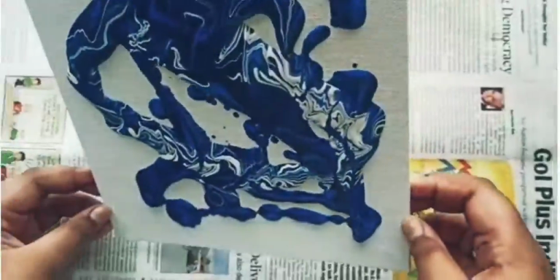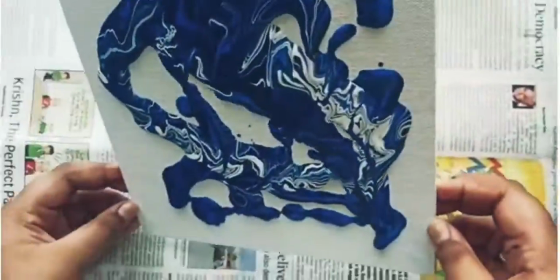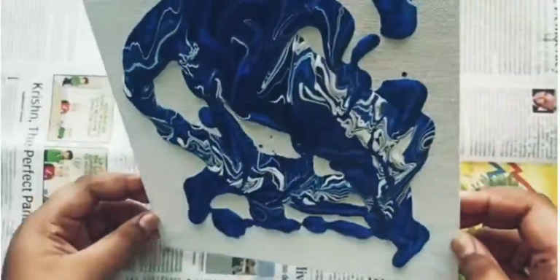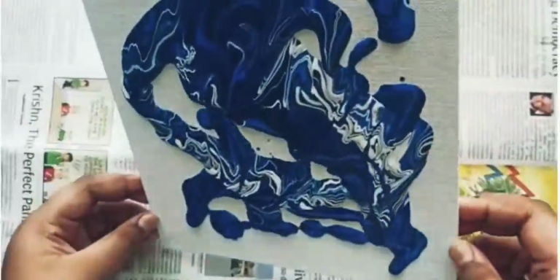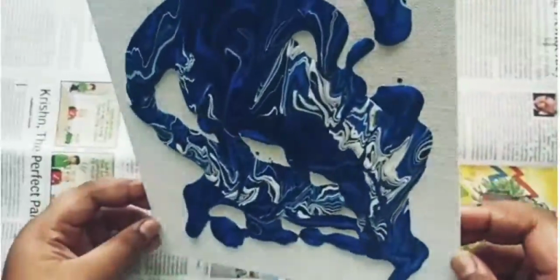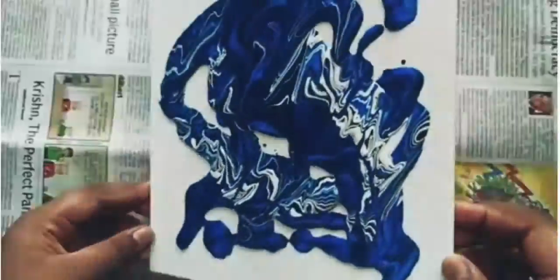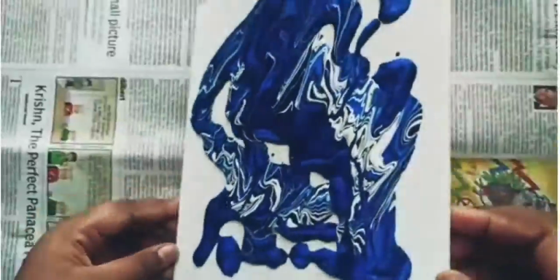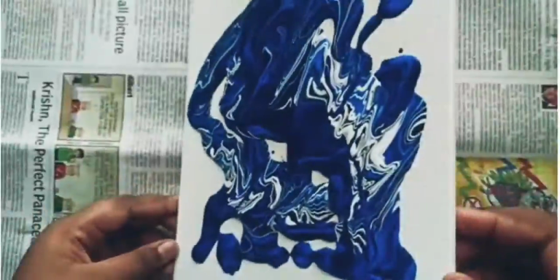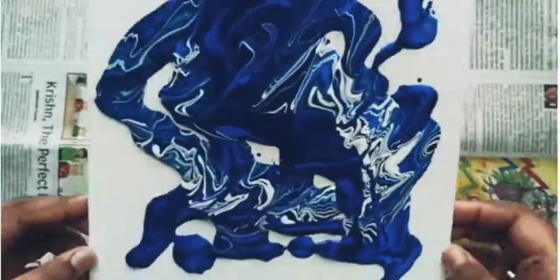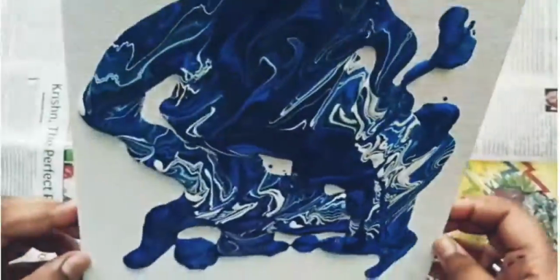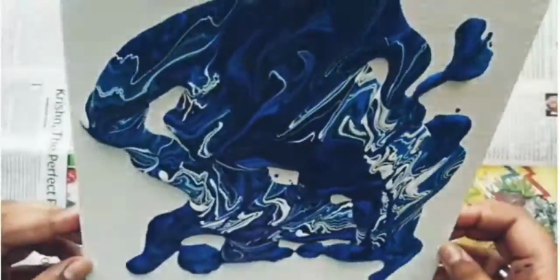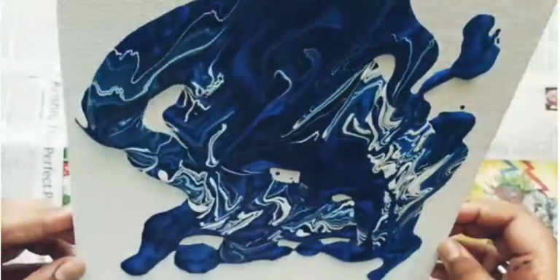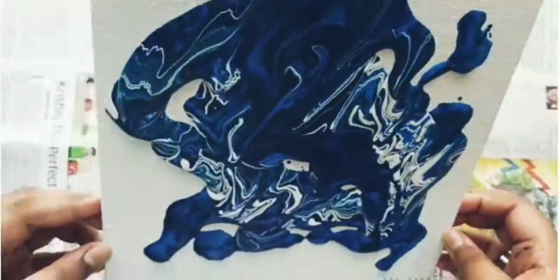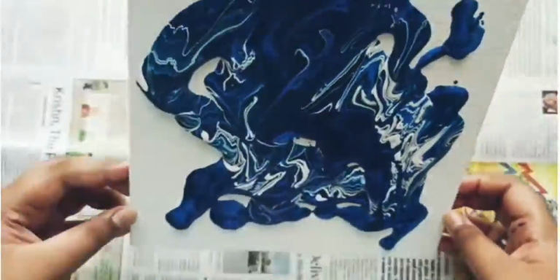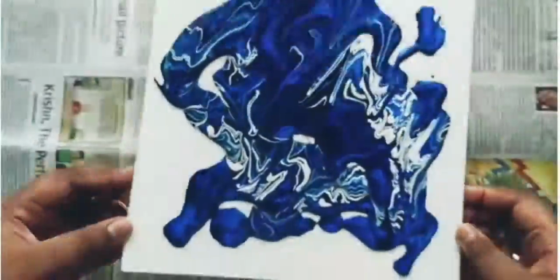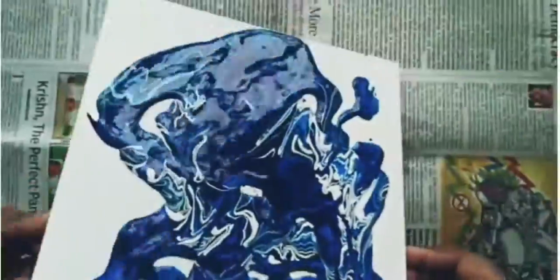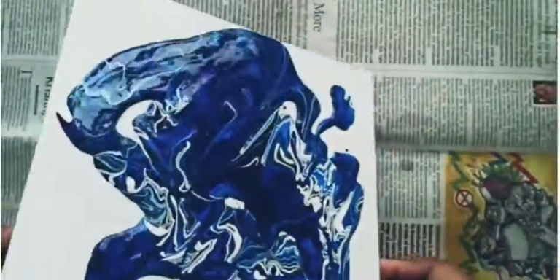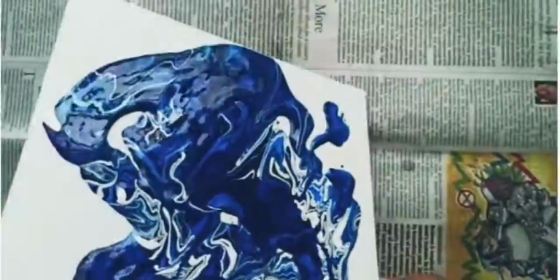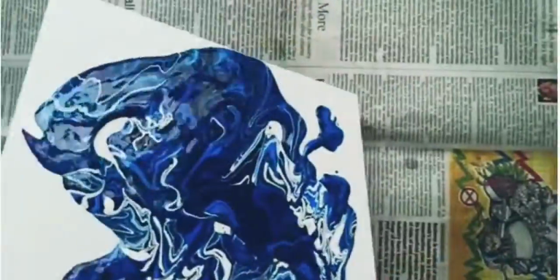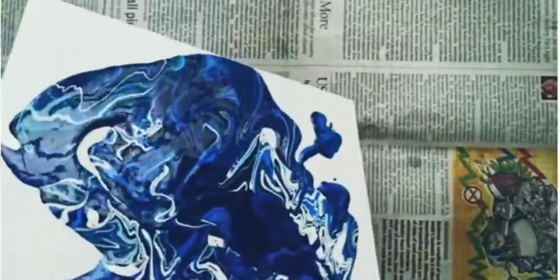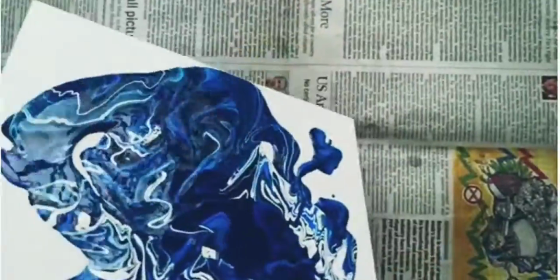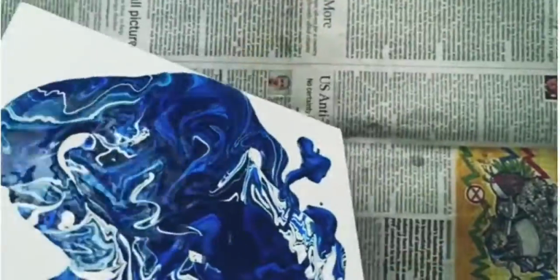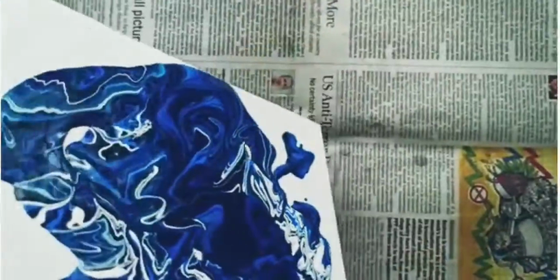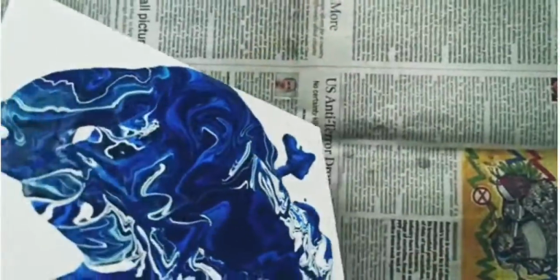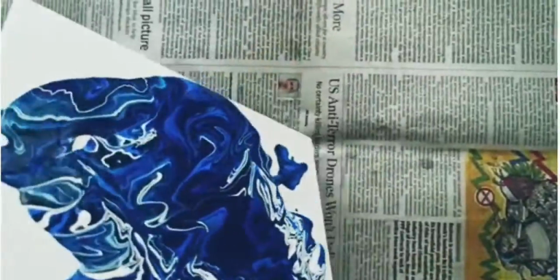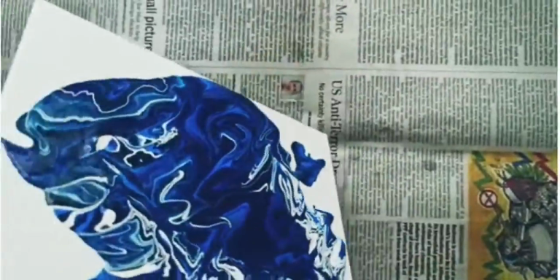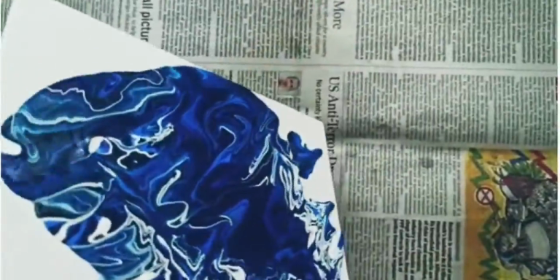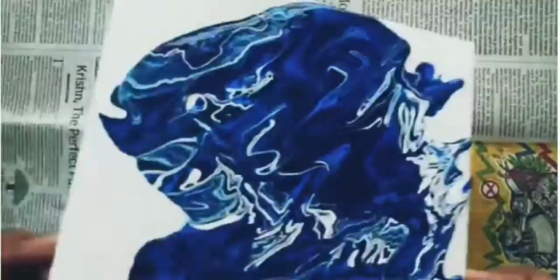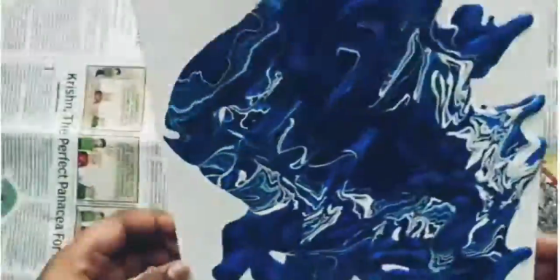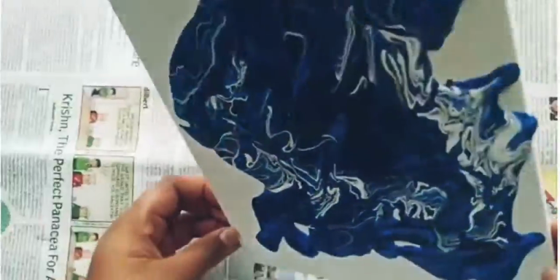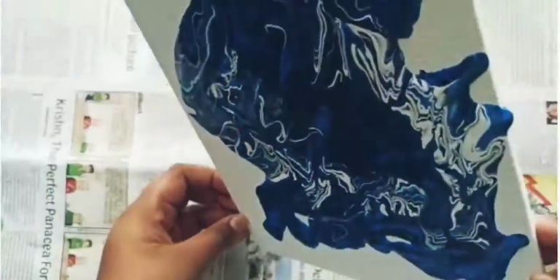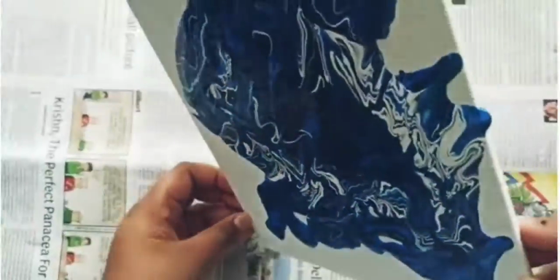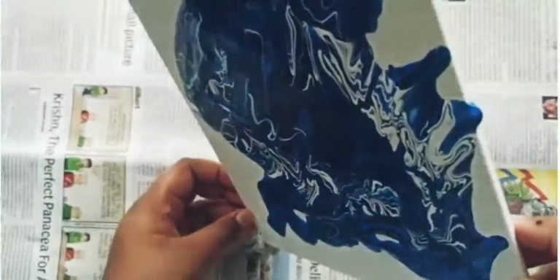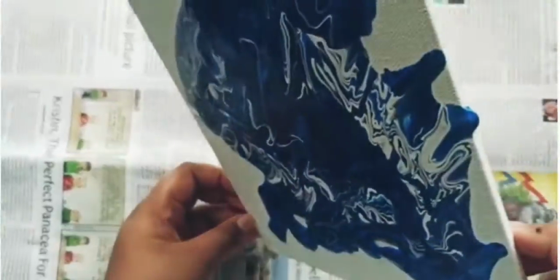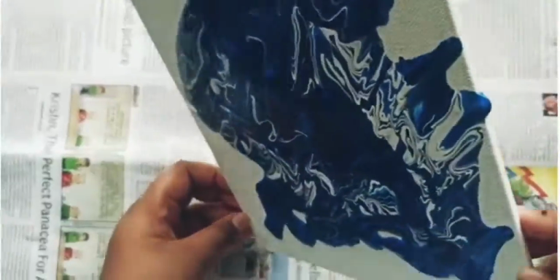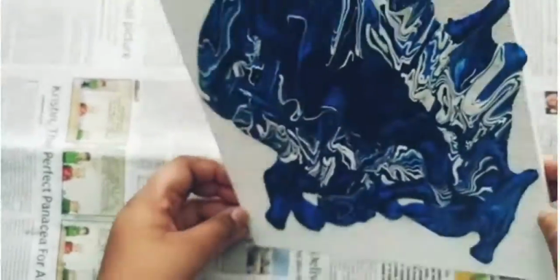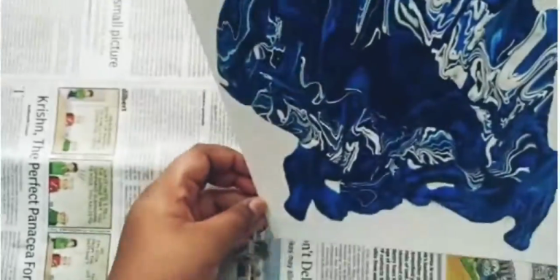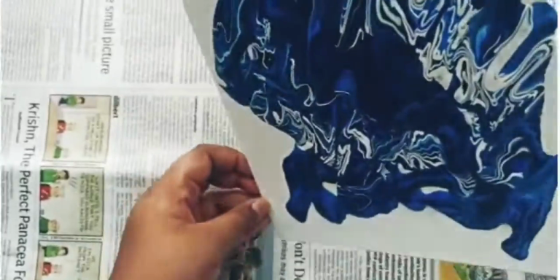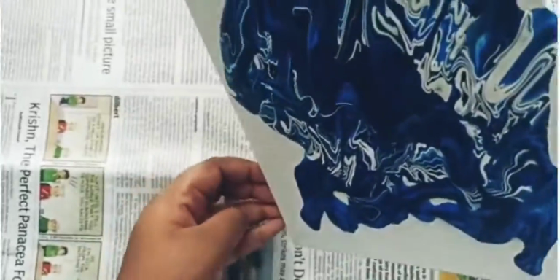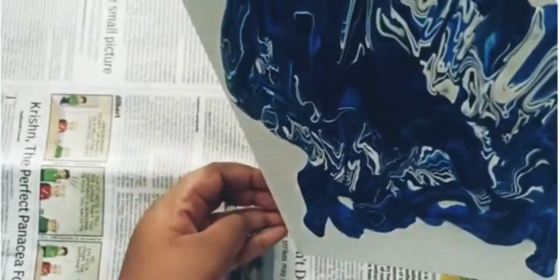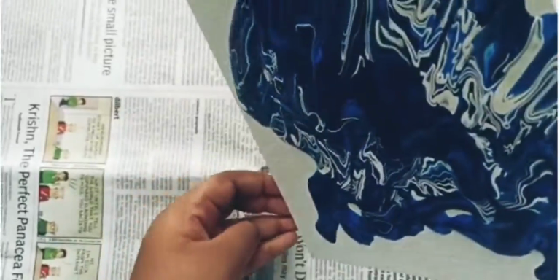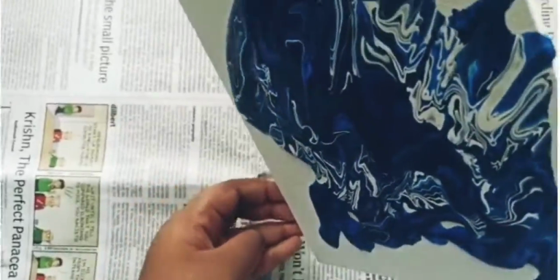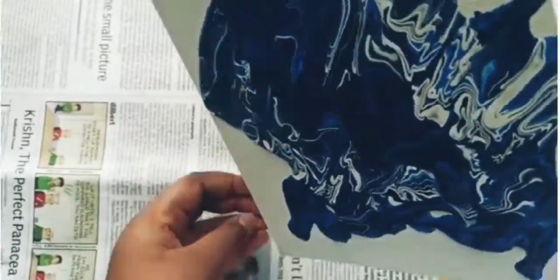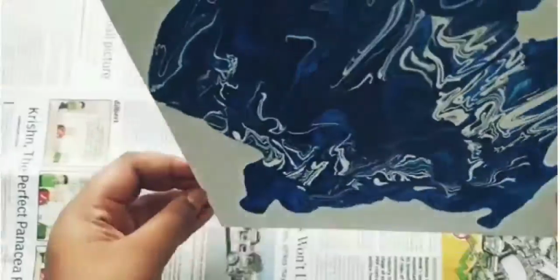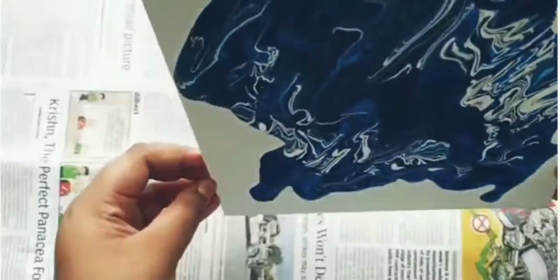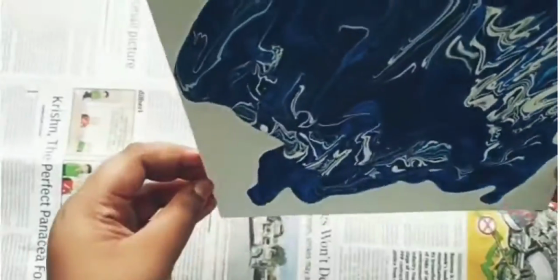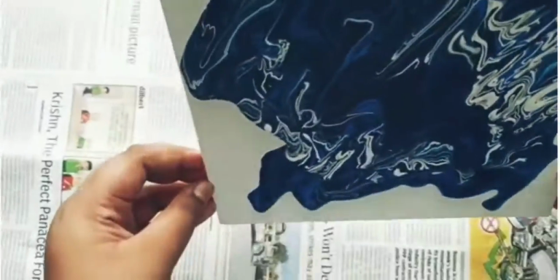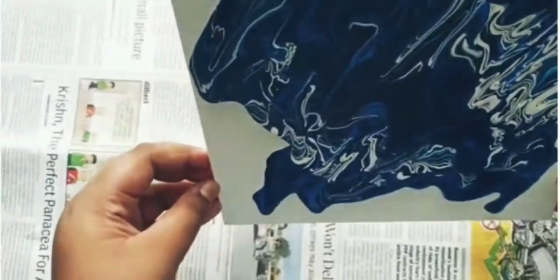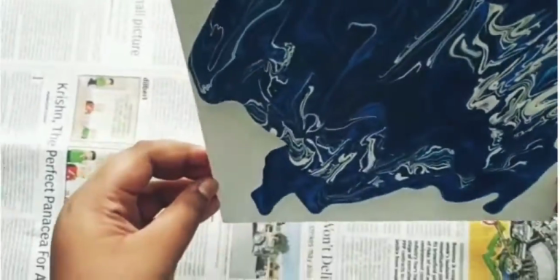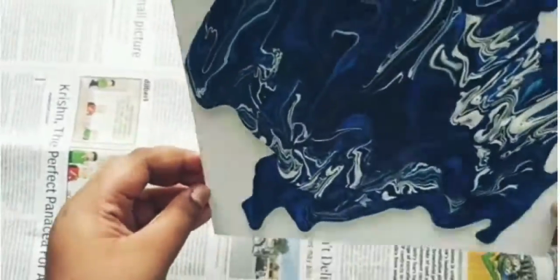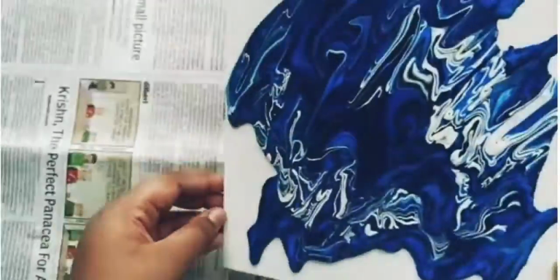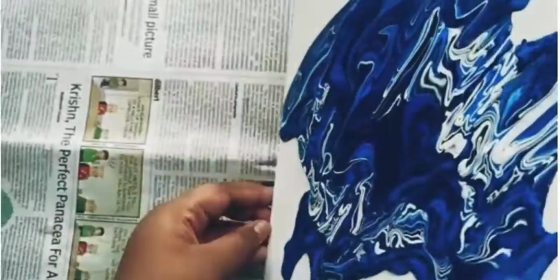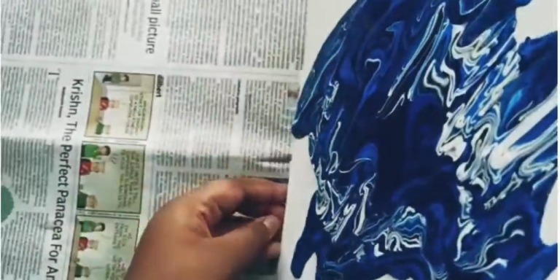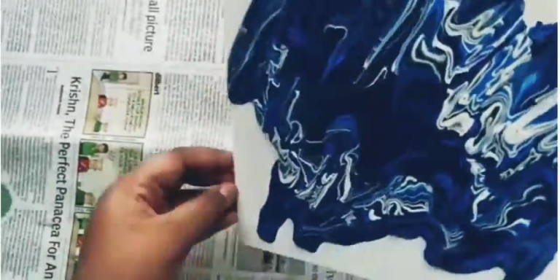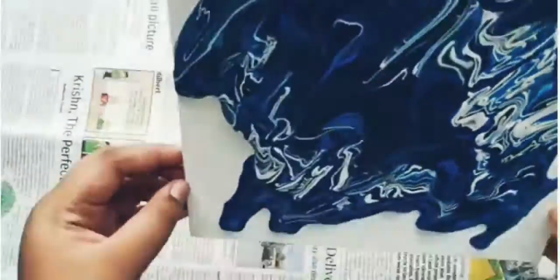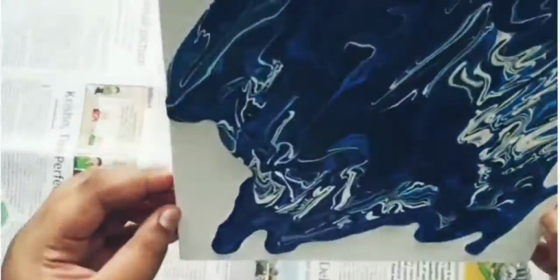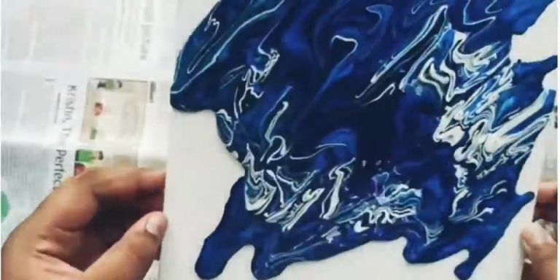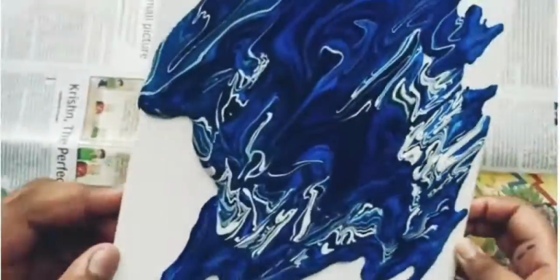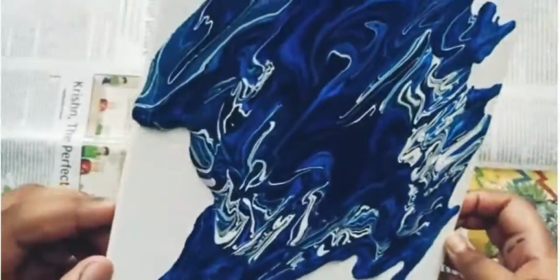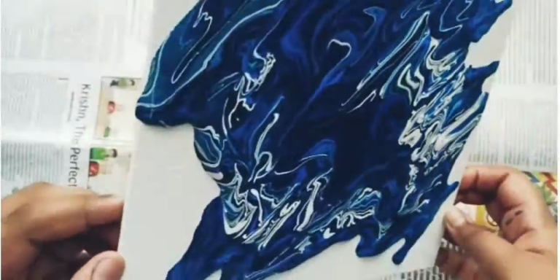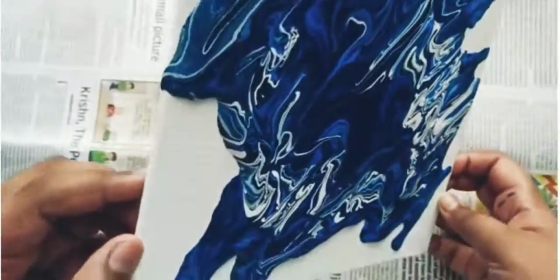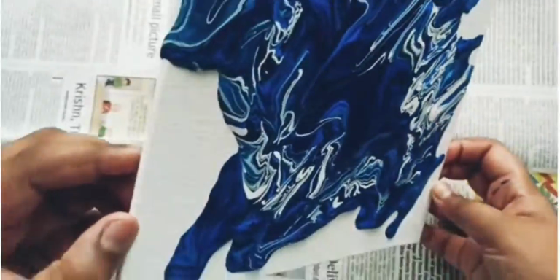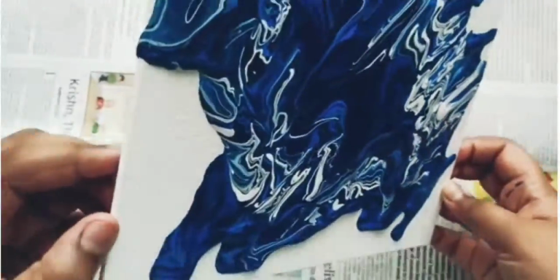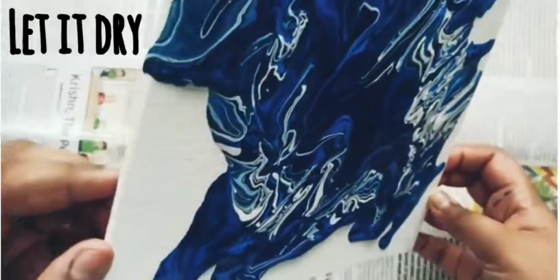Now pour it on the canvas and spread it like this. After spreading it all over the canvas, let it dry for a few hours or until it is fully dry.